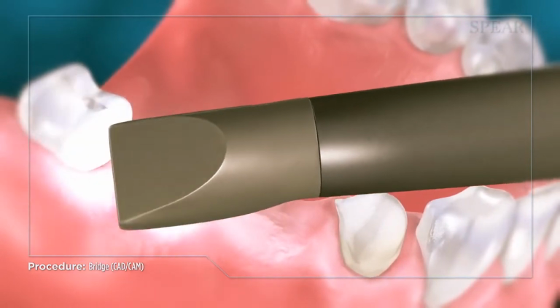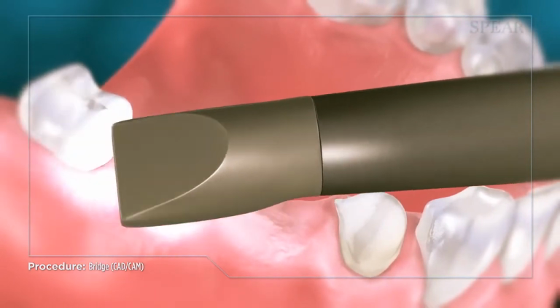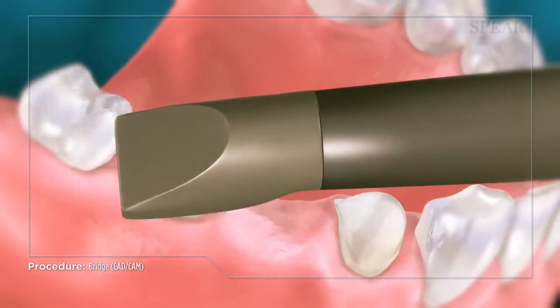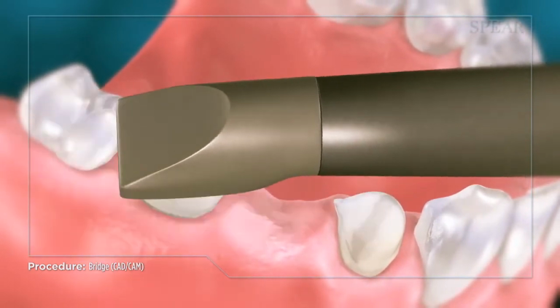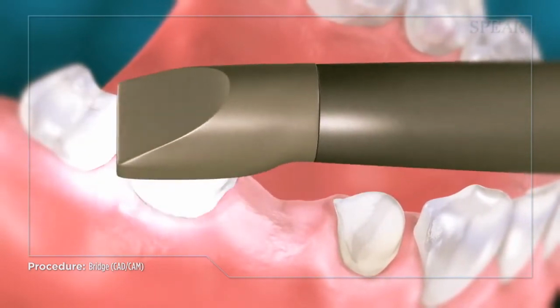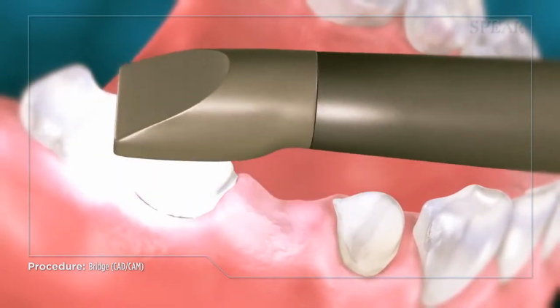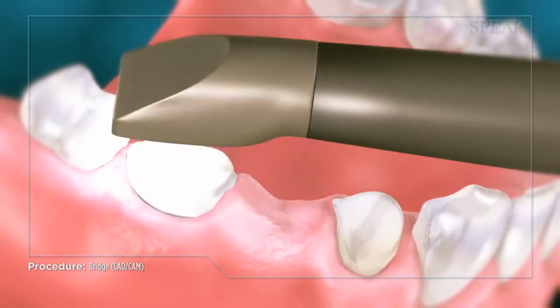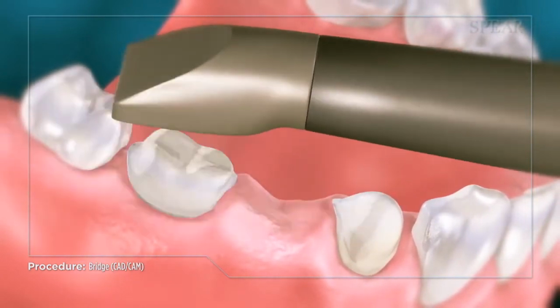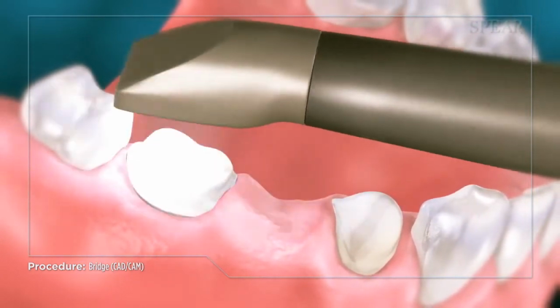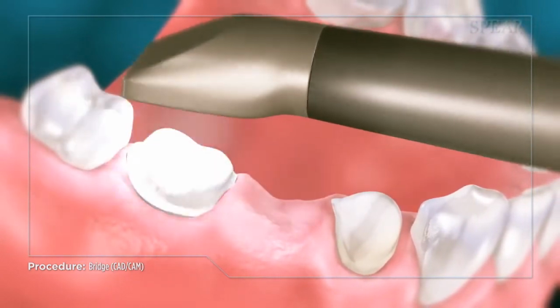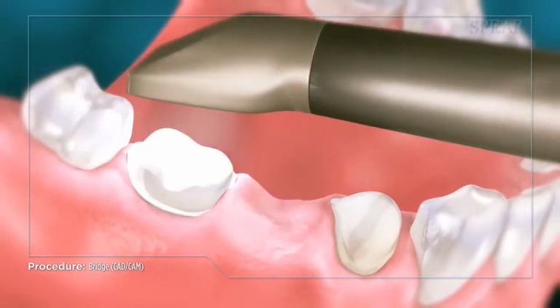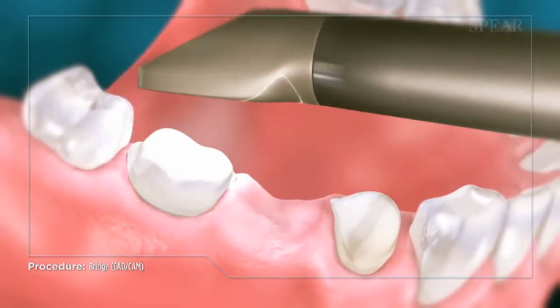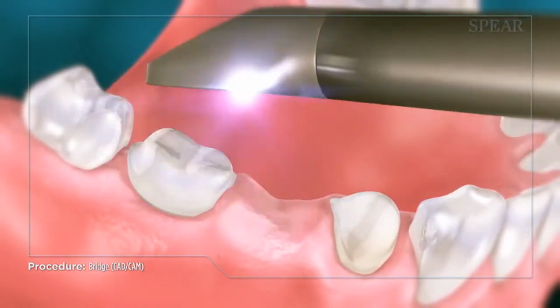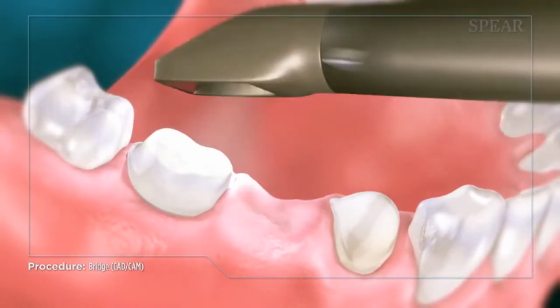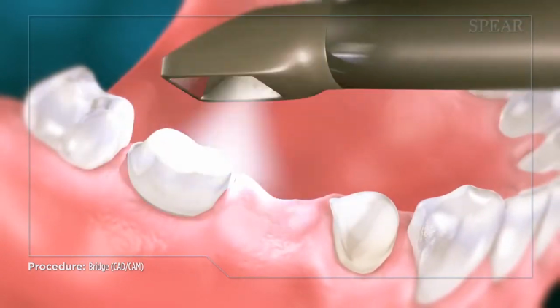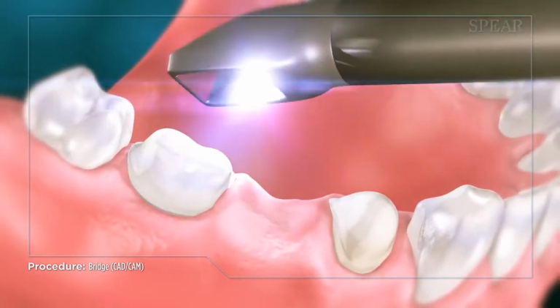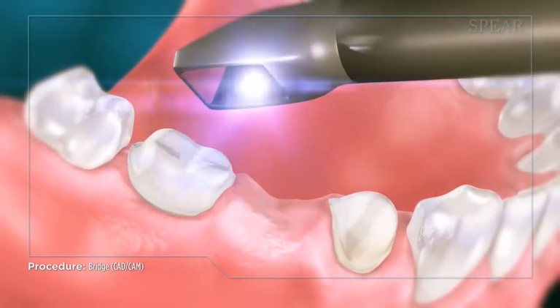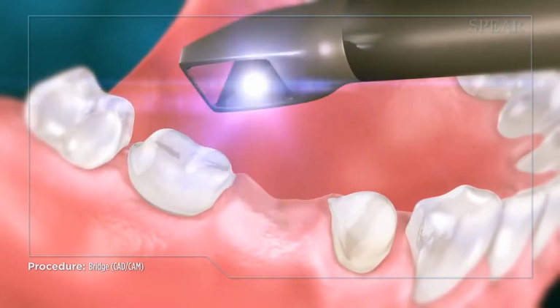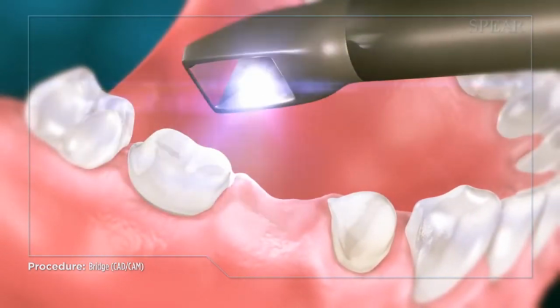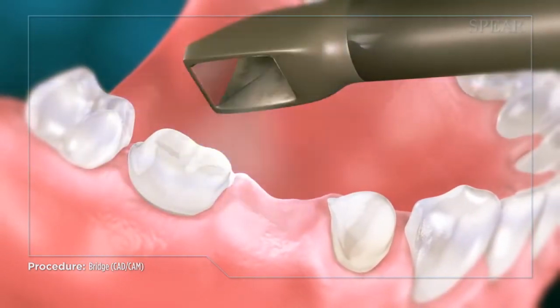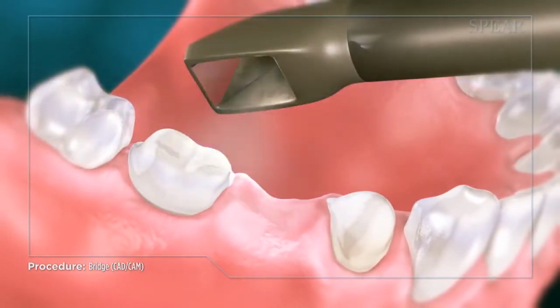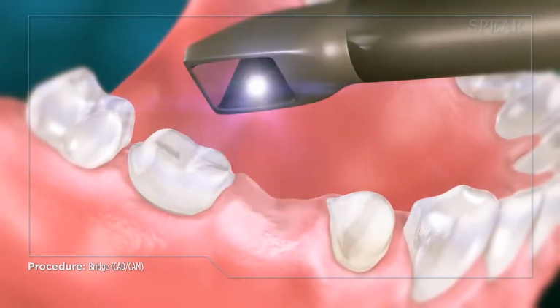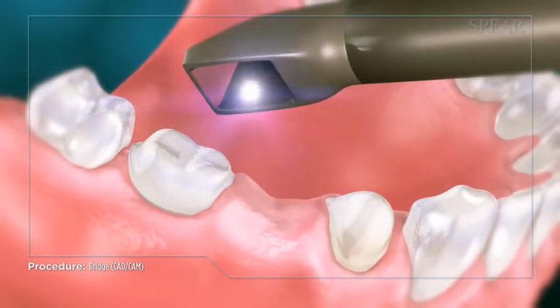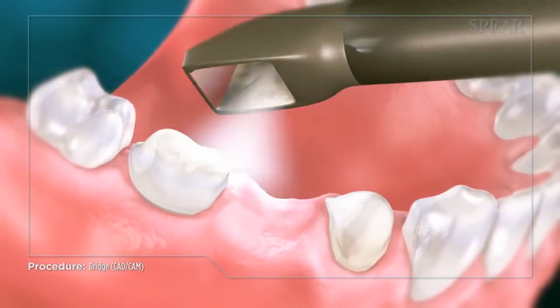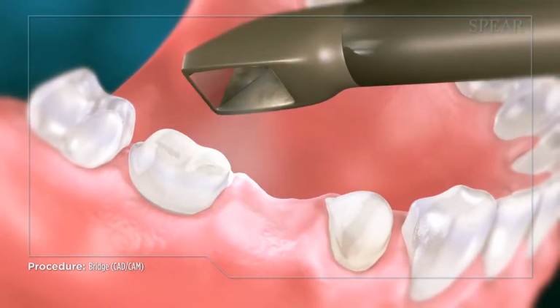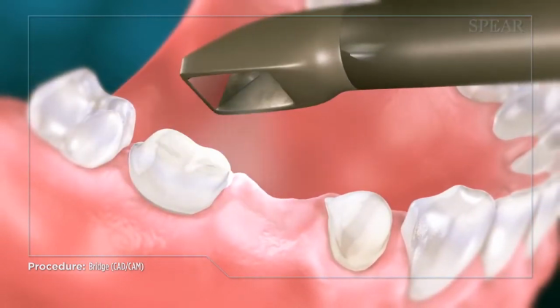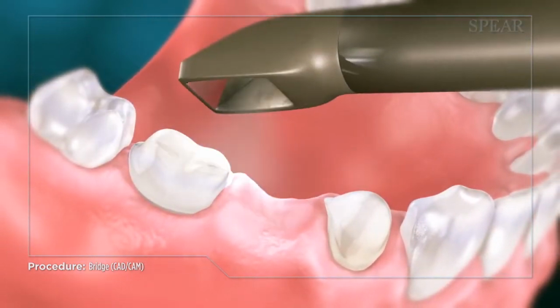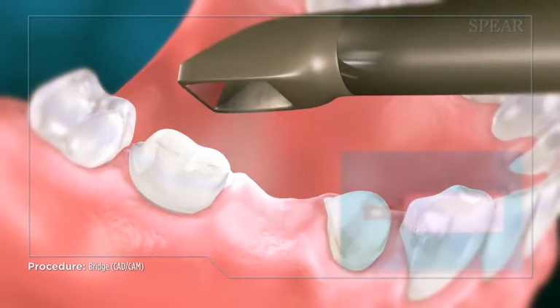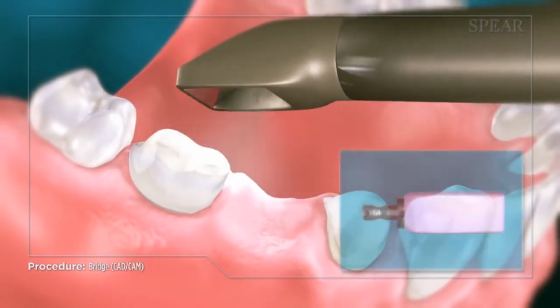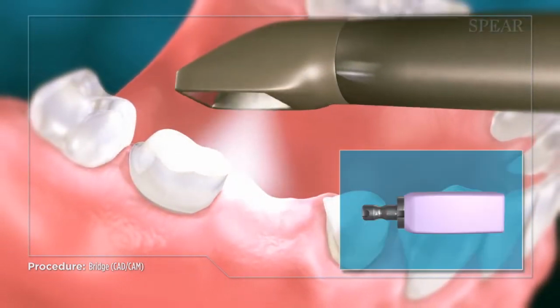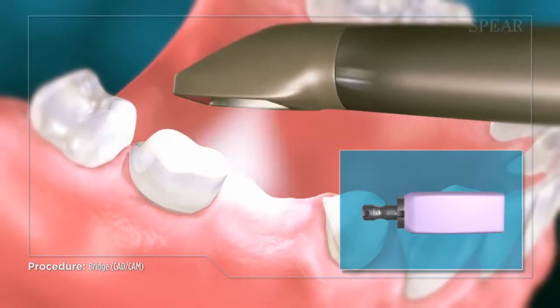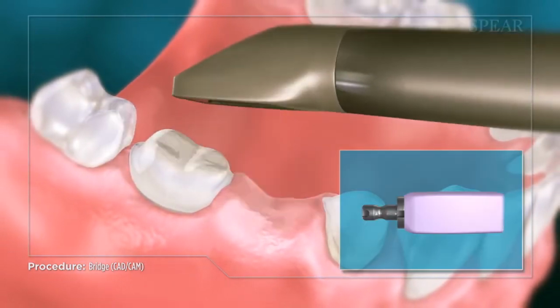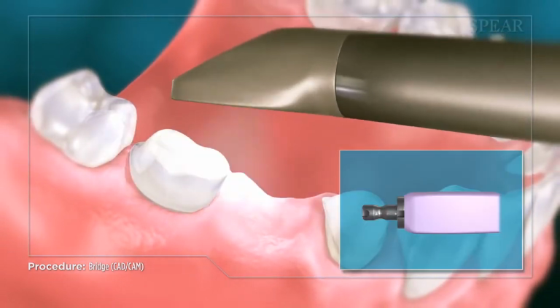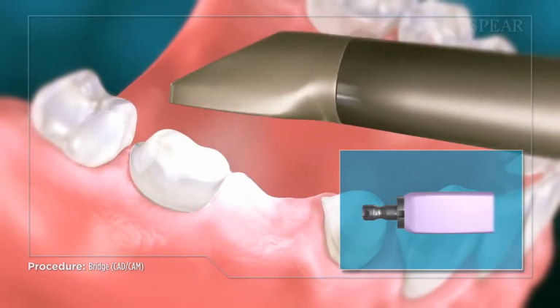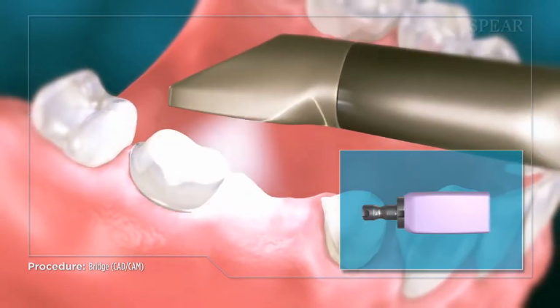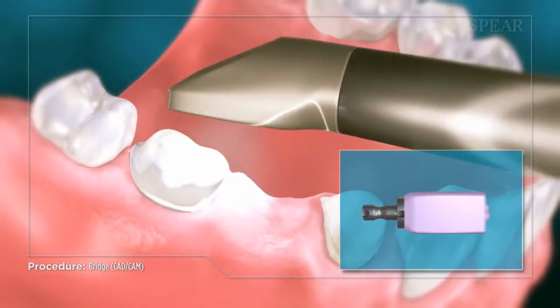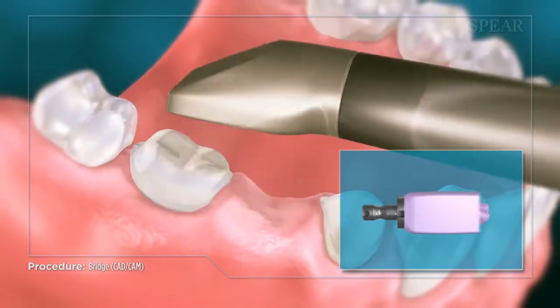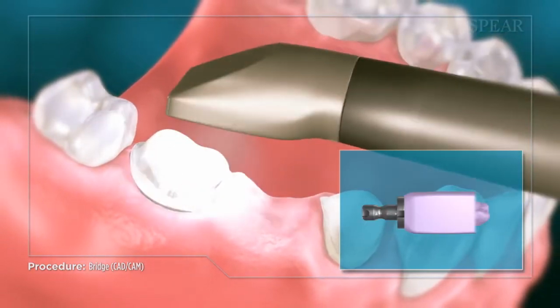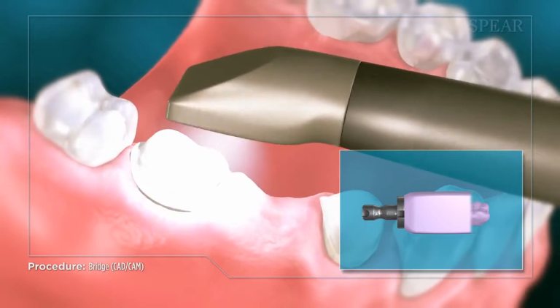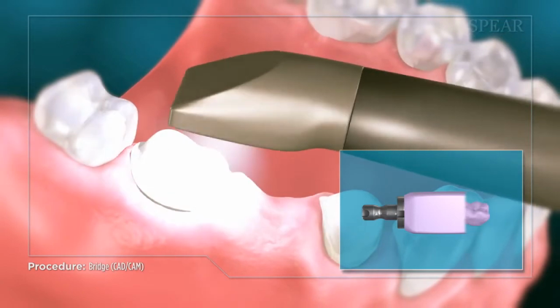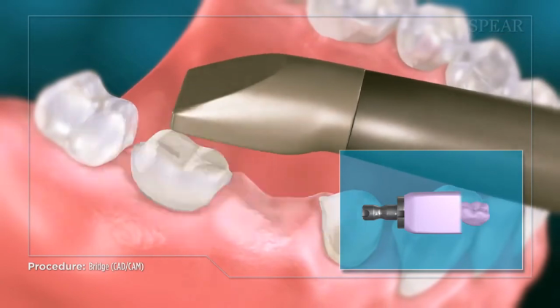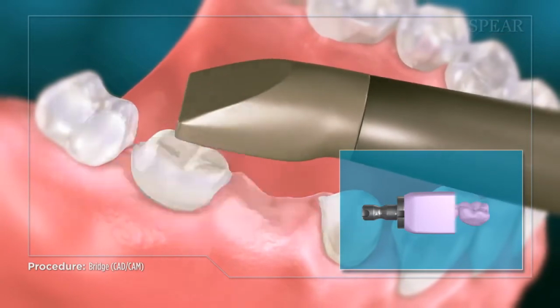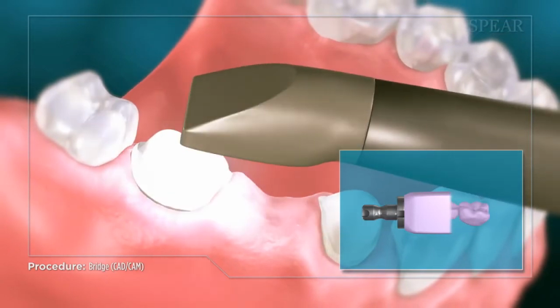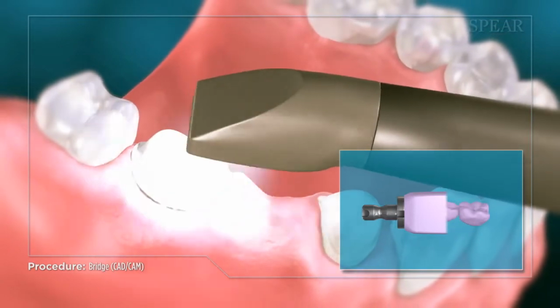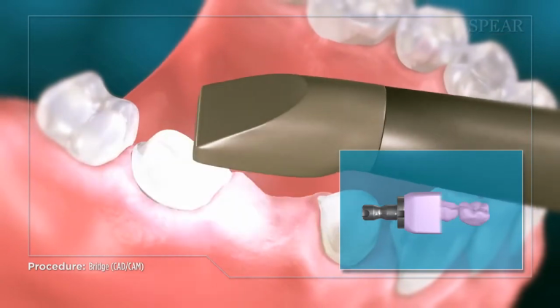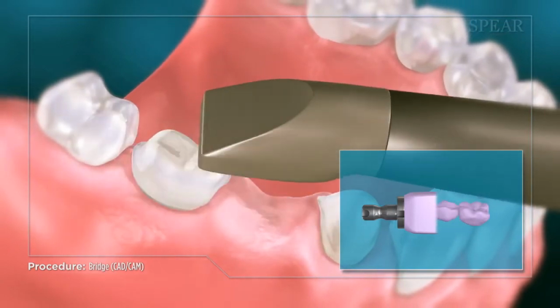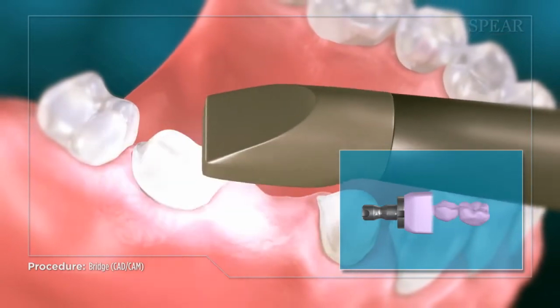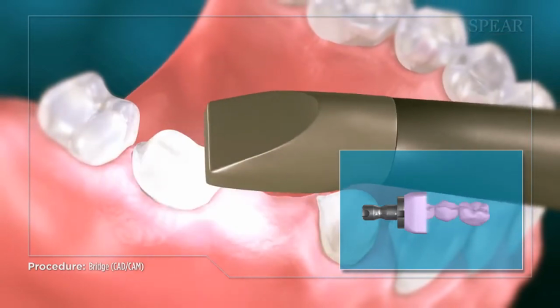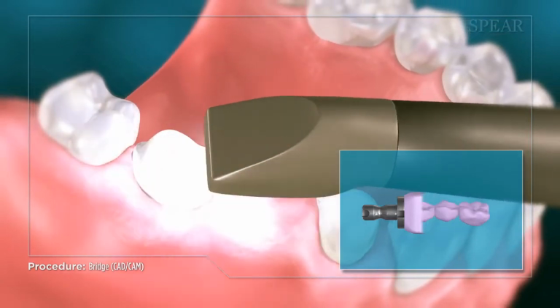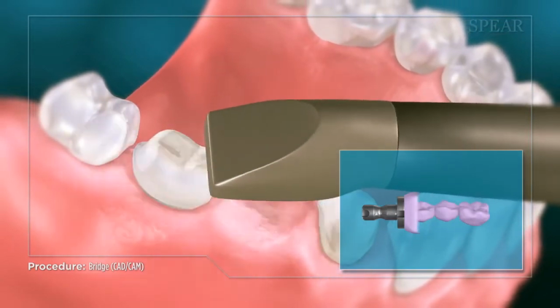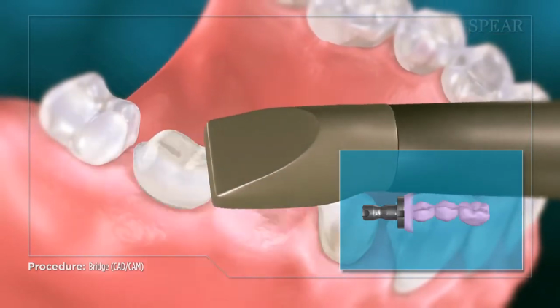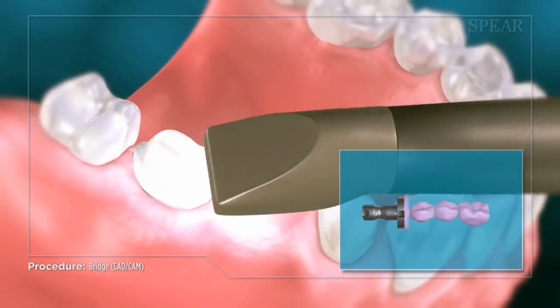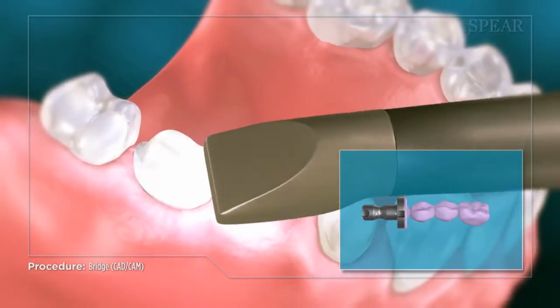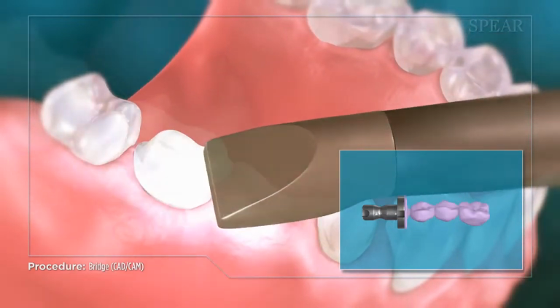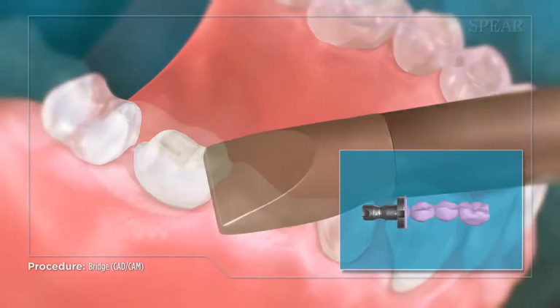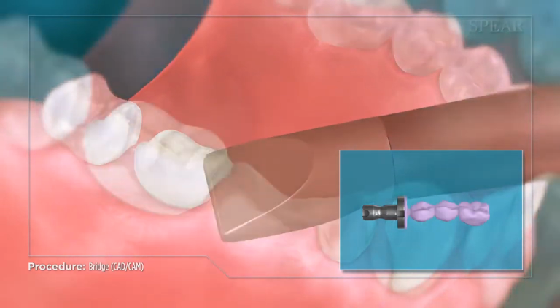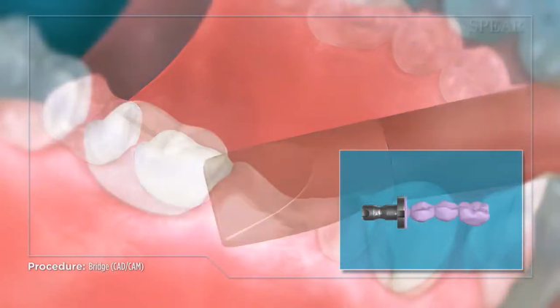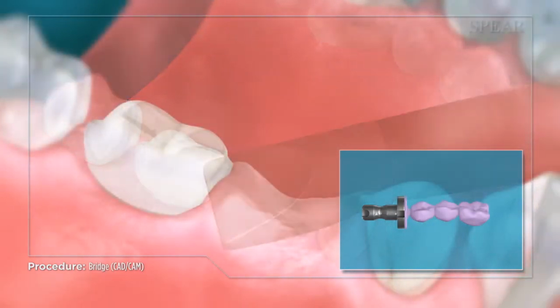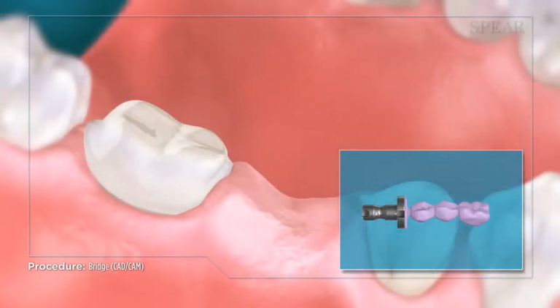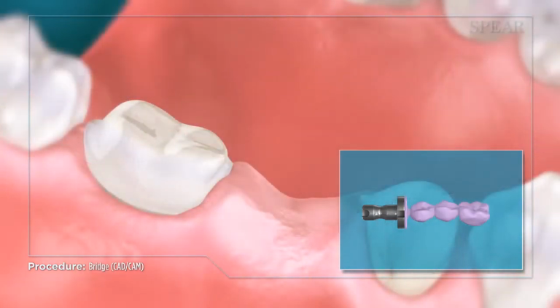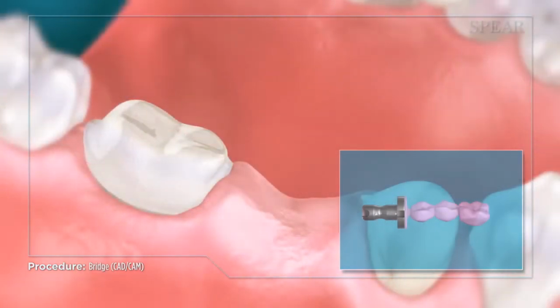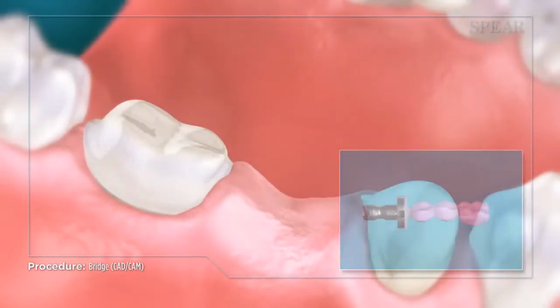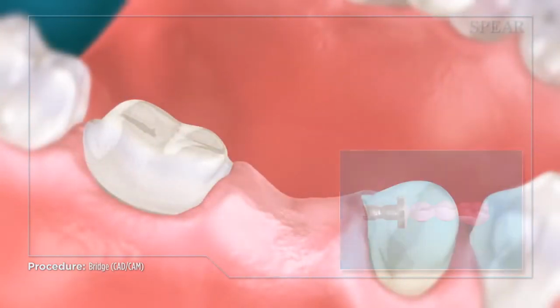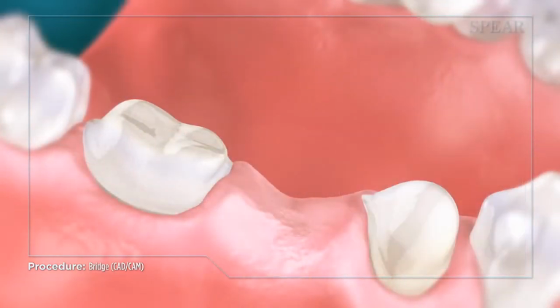Next, the prepared teeth are scanned and creation of the bridge begins. It is then milled right in your doctor's office while you wait.